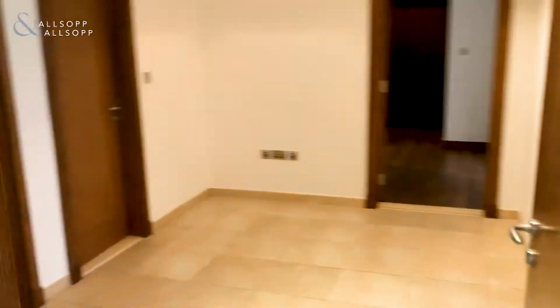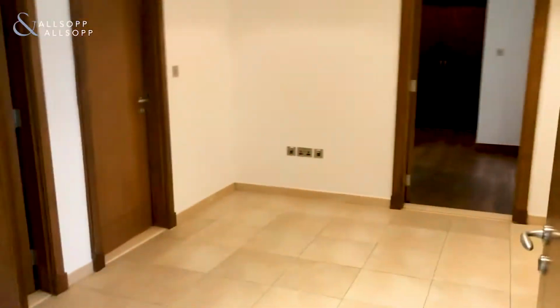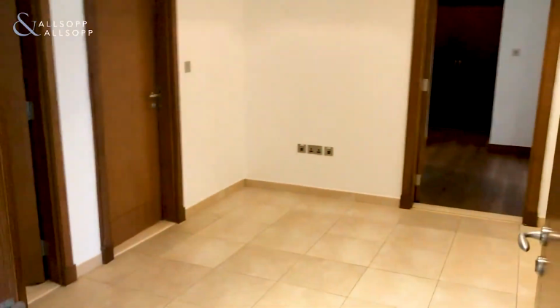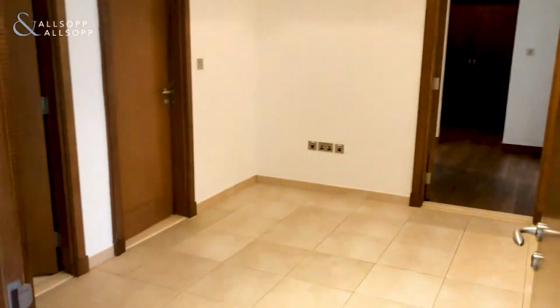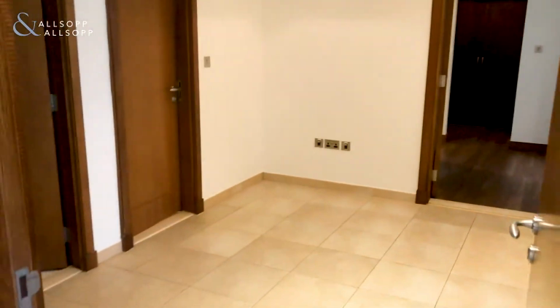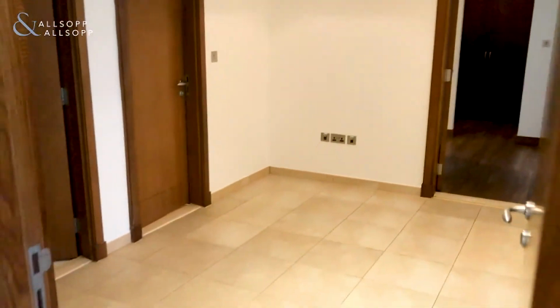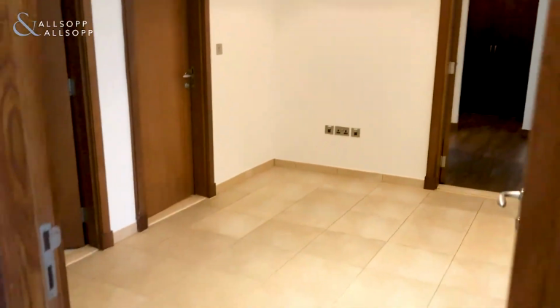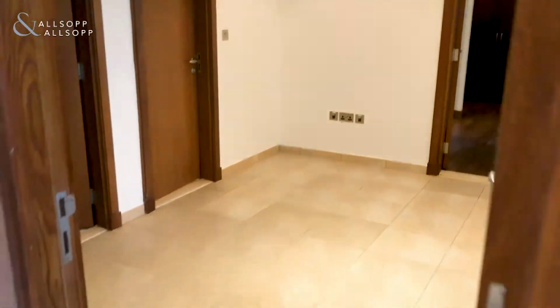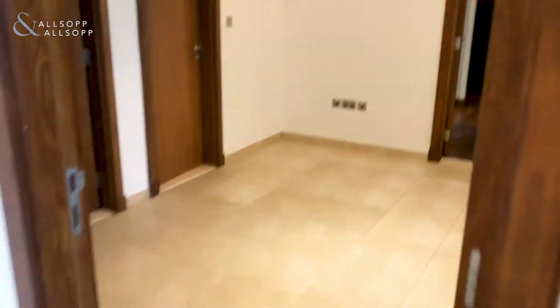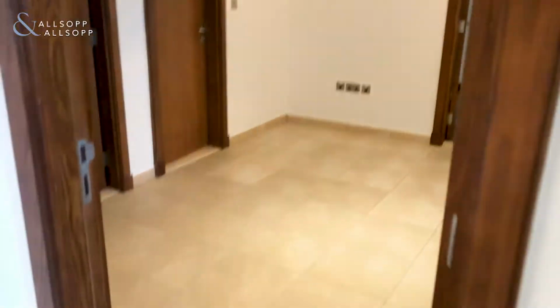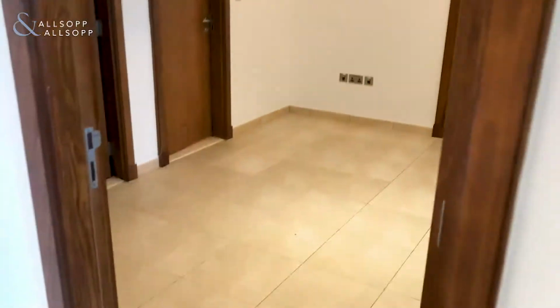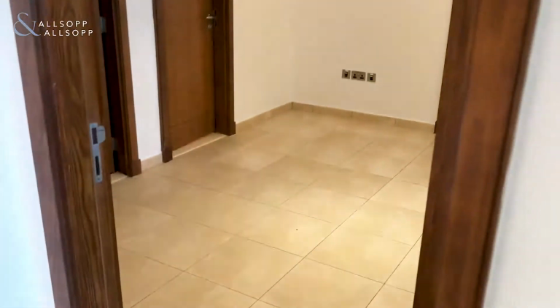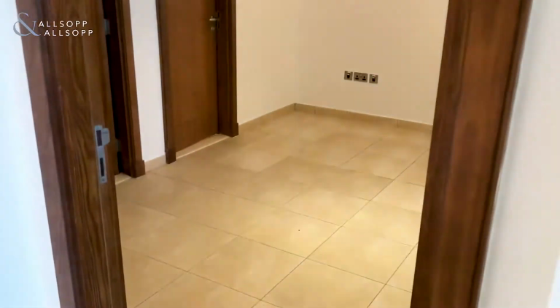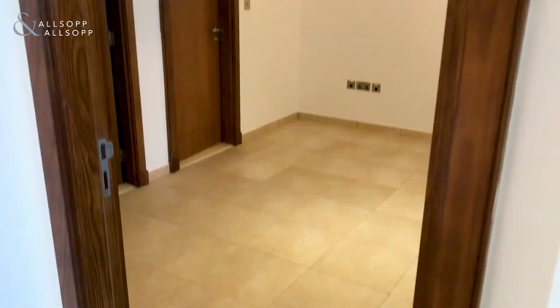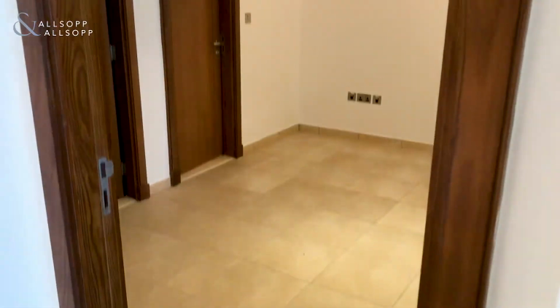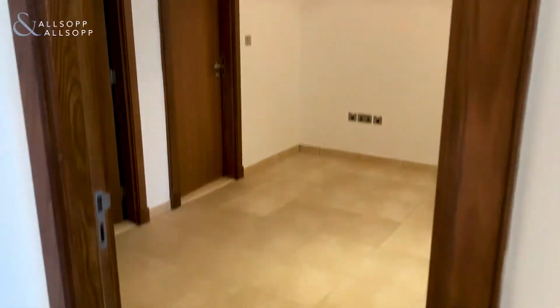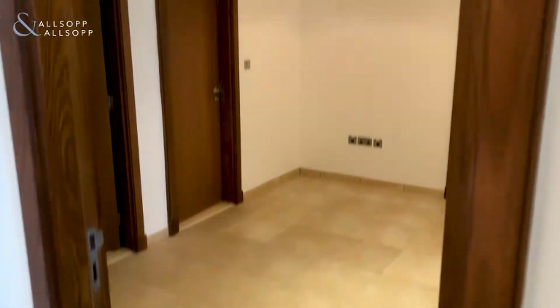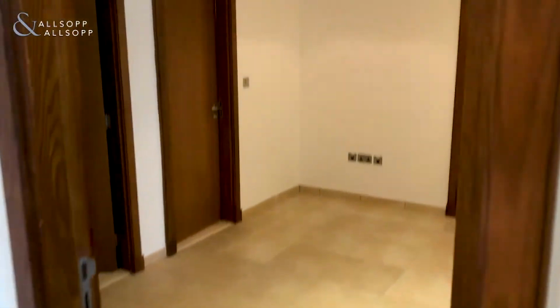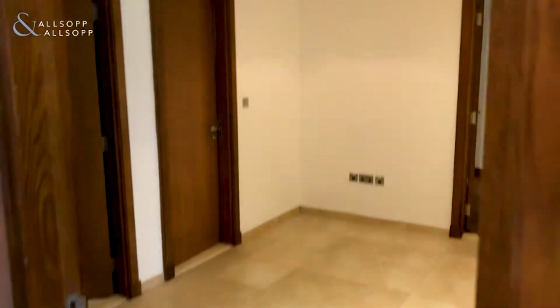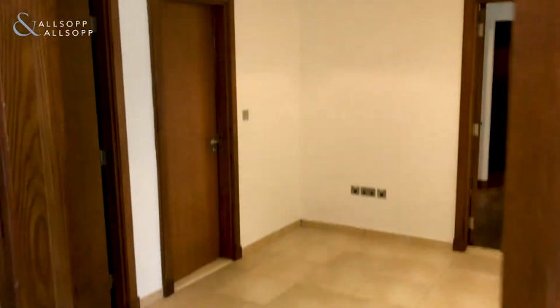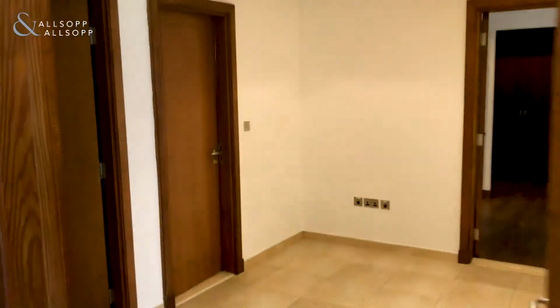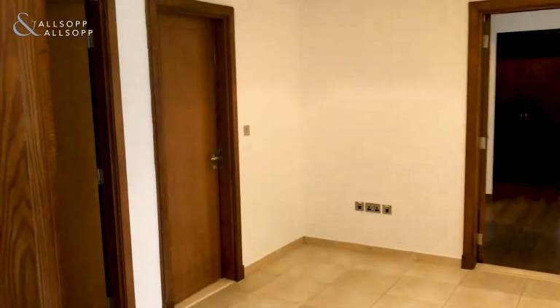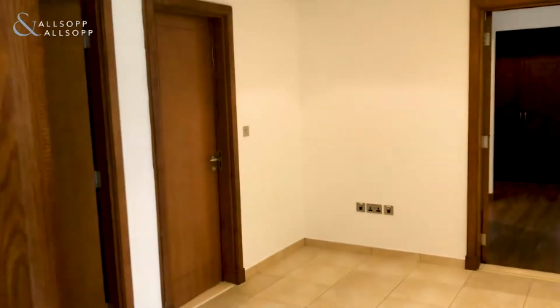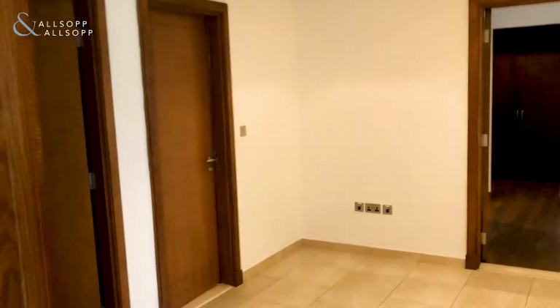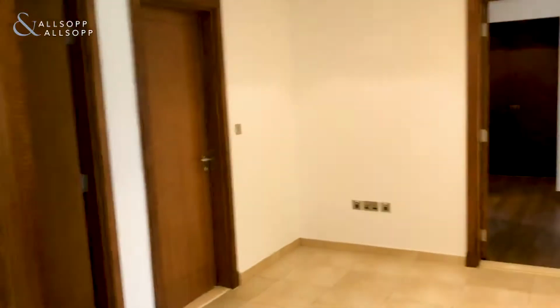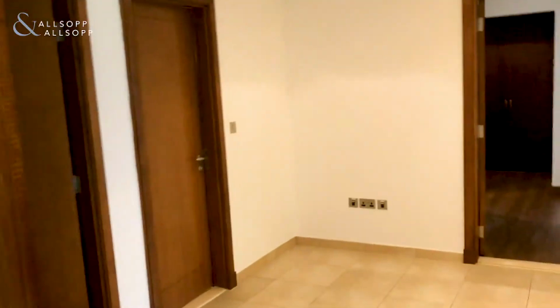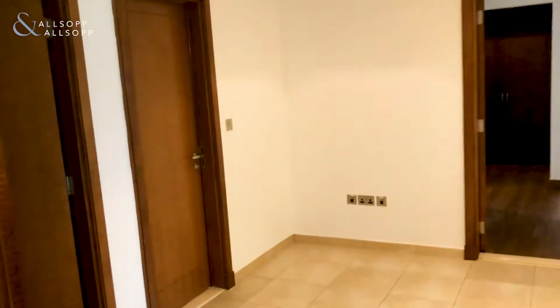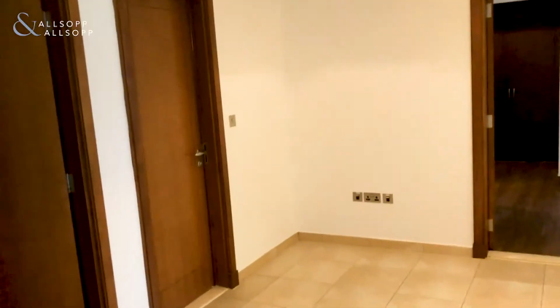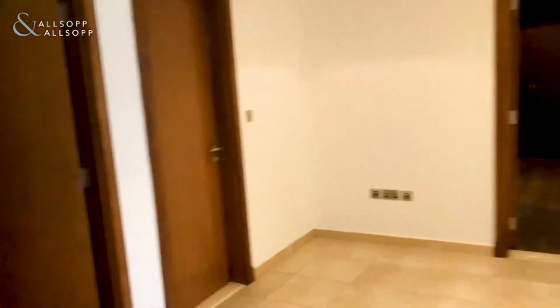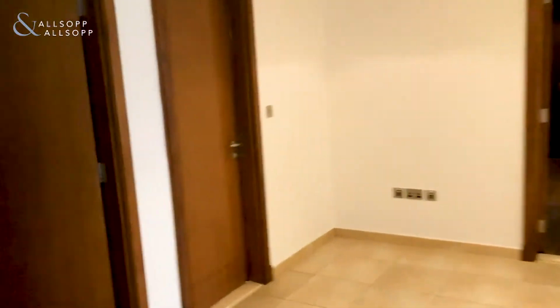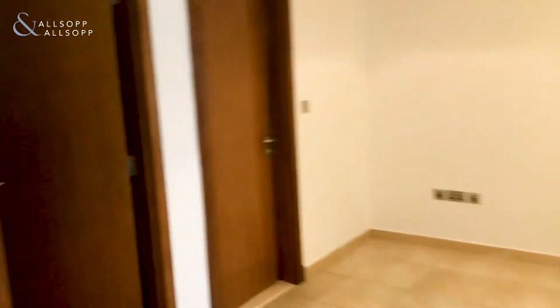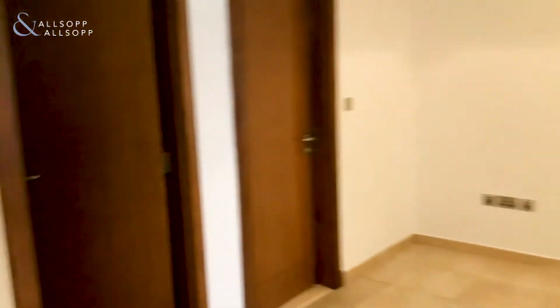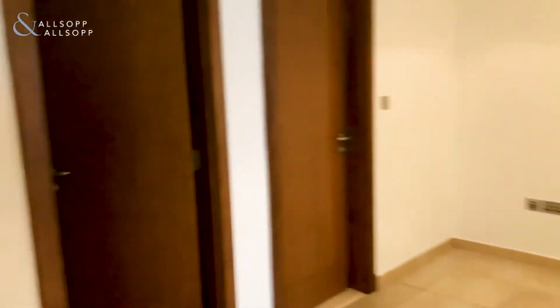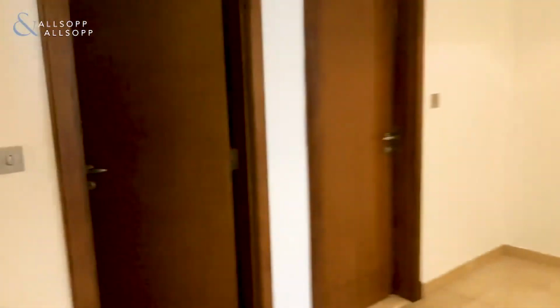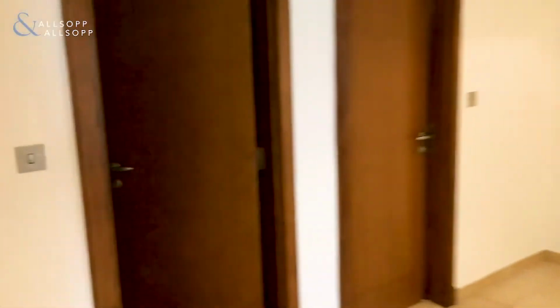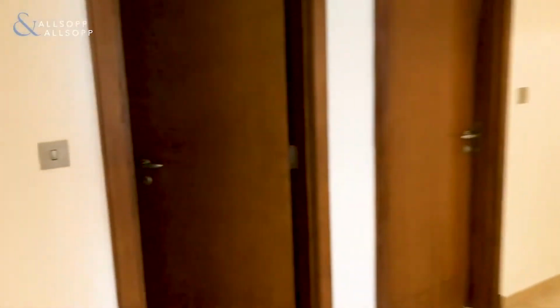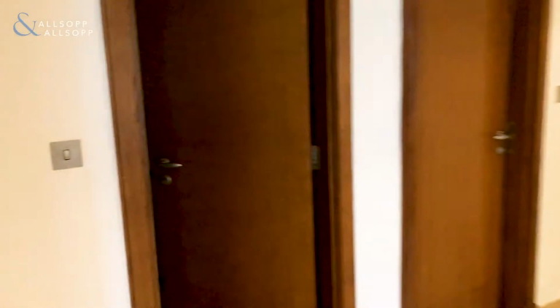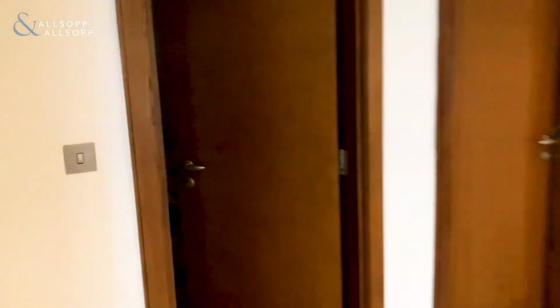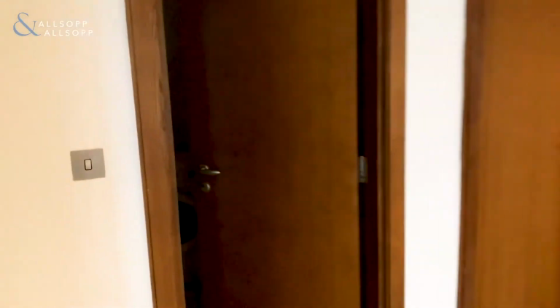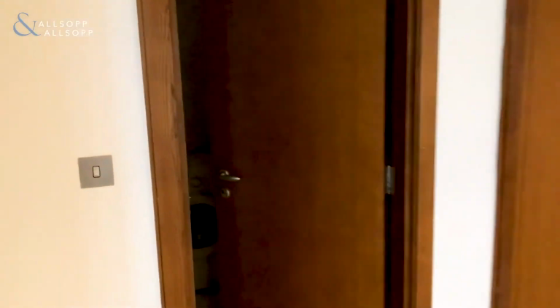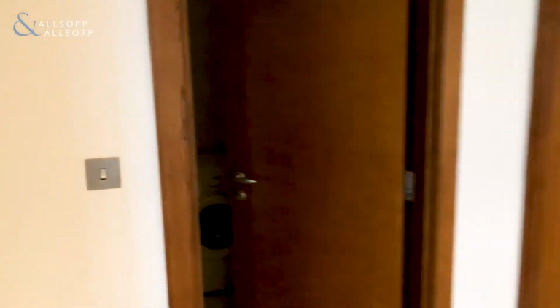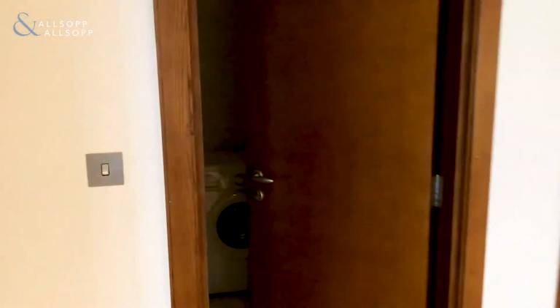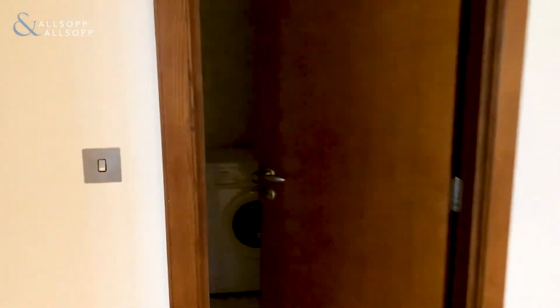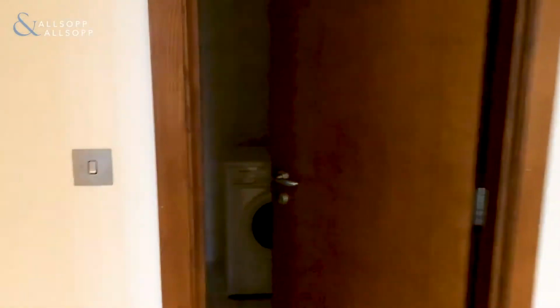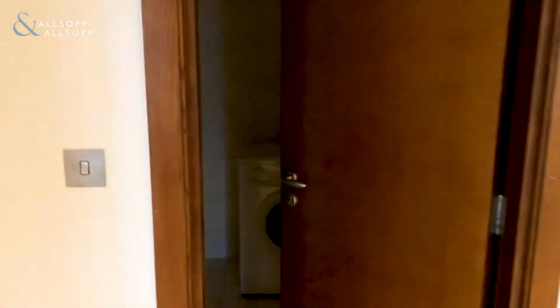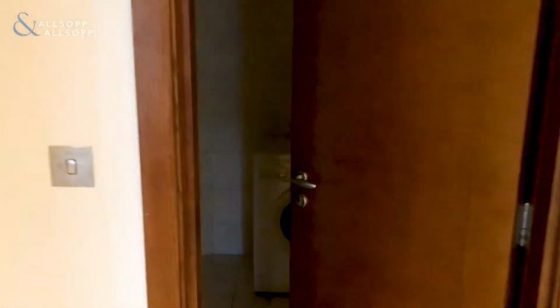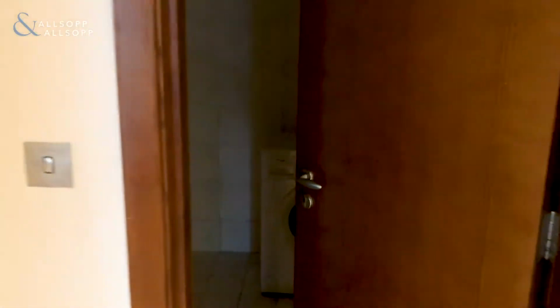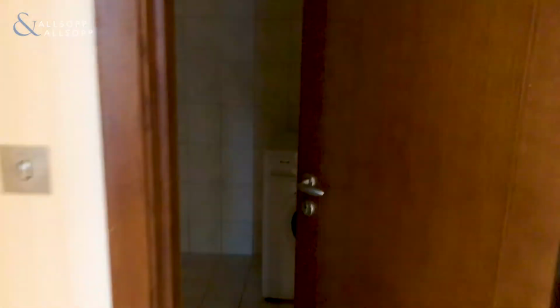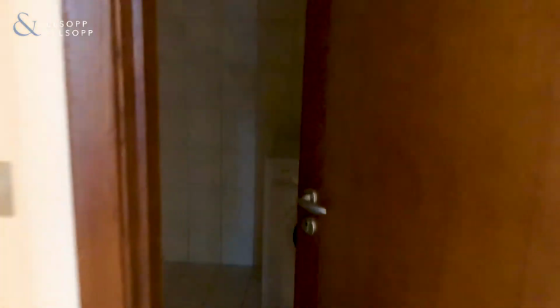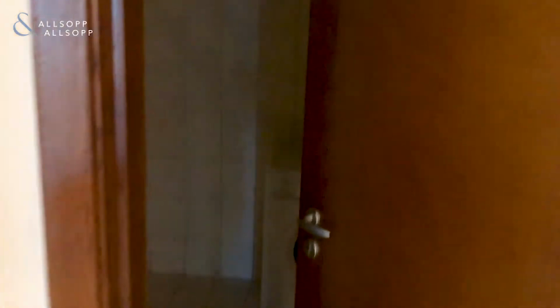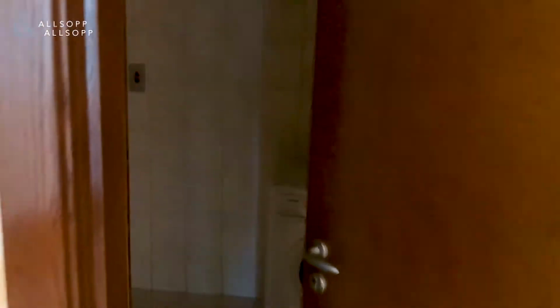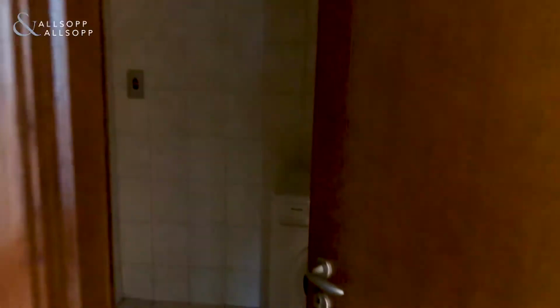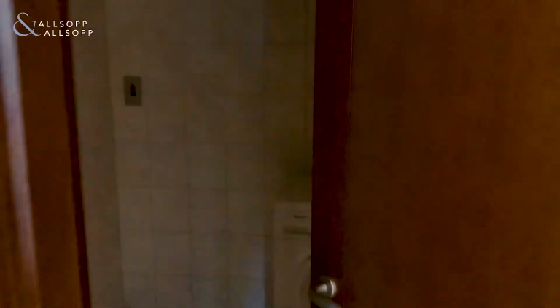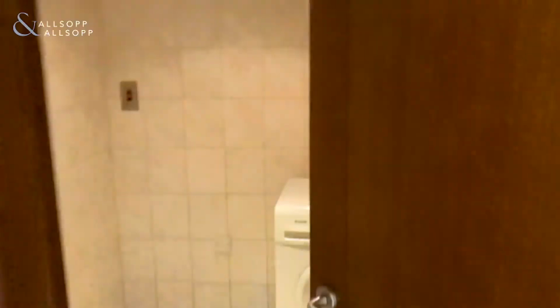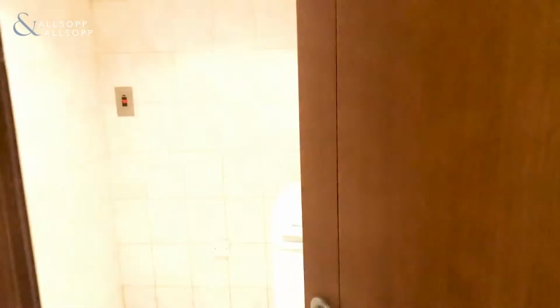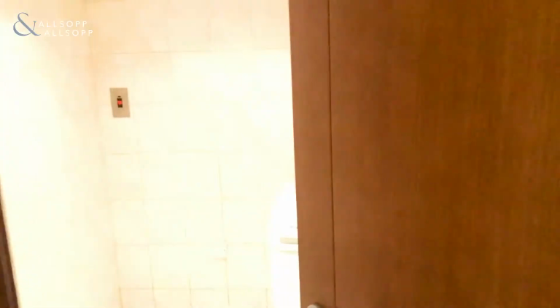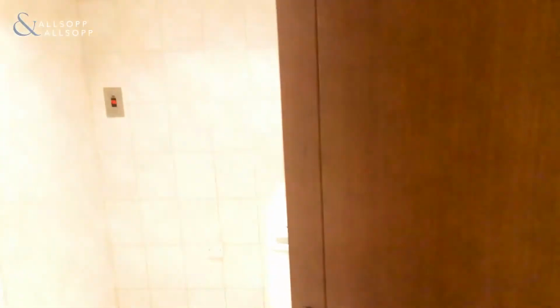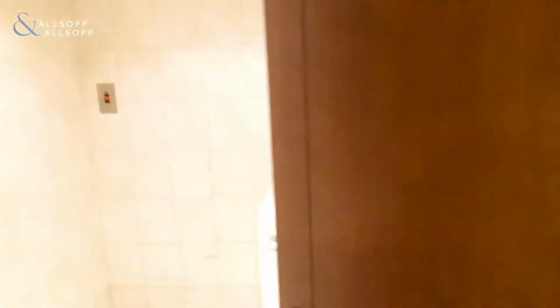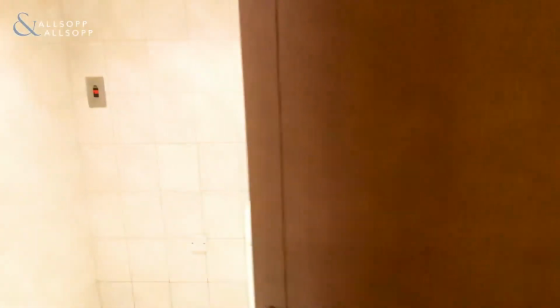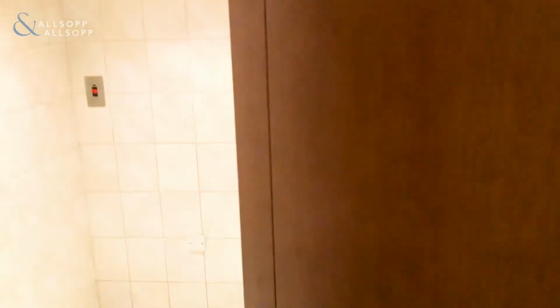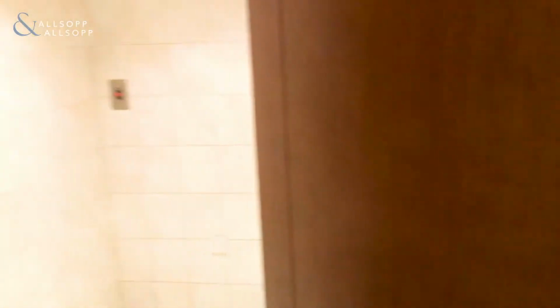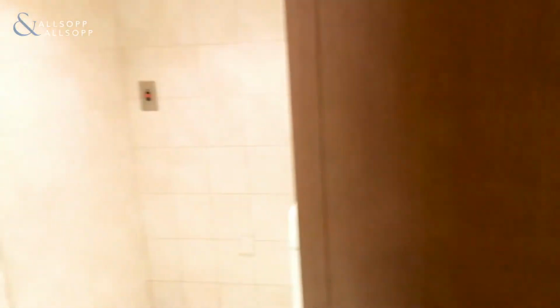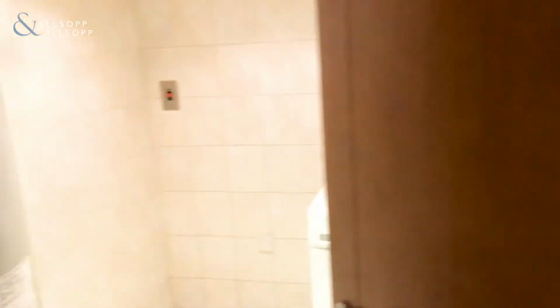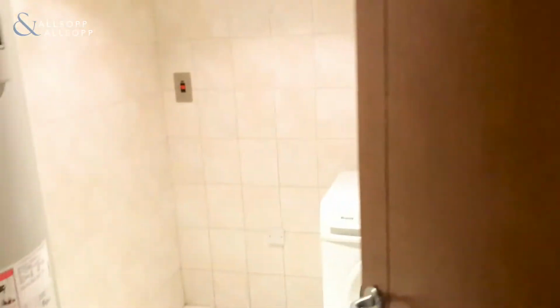Coming through here we have a reception area which can be used as an office or utility area.